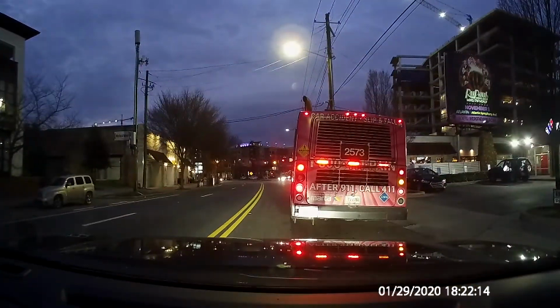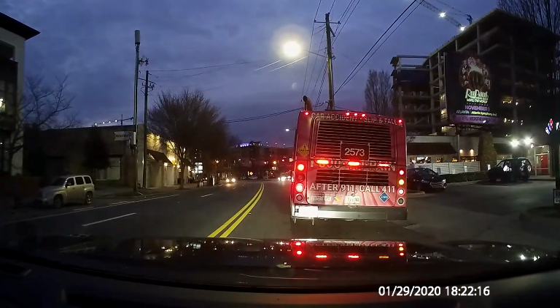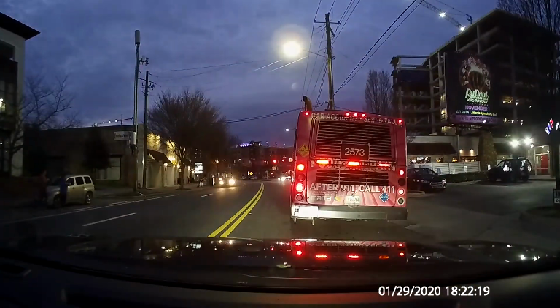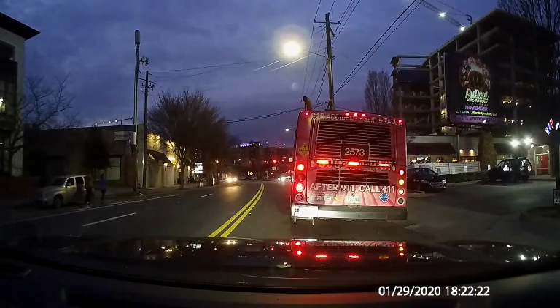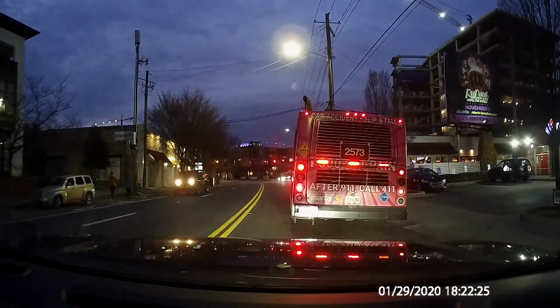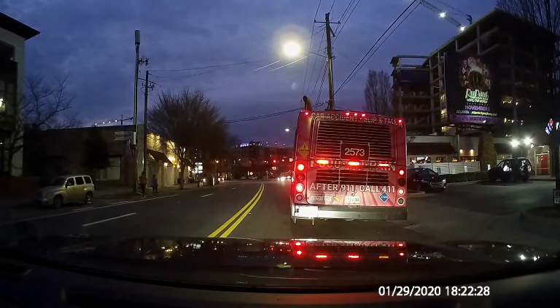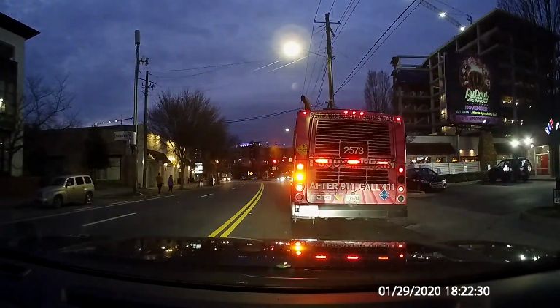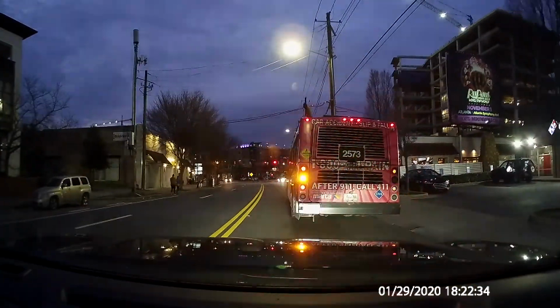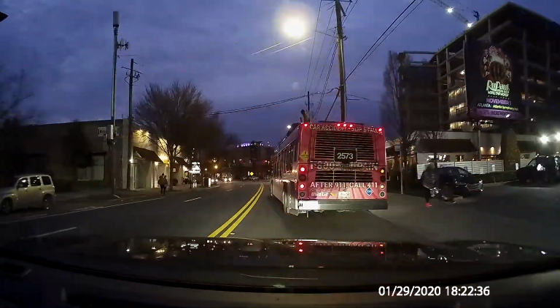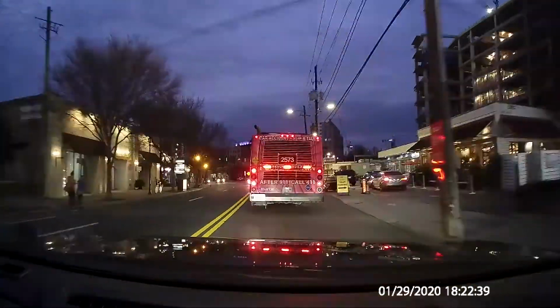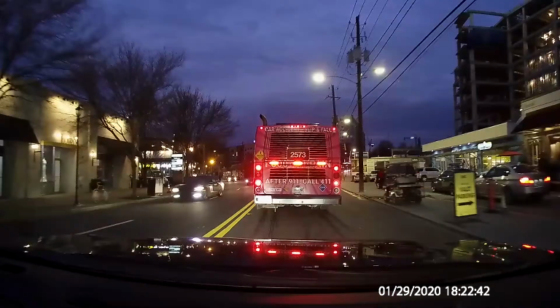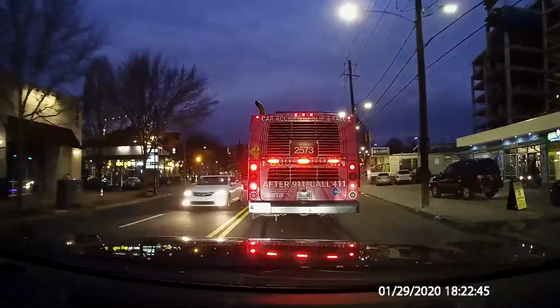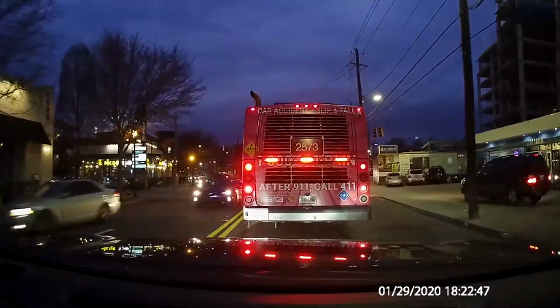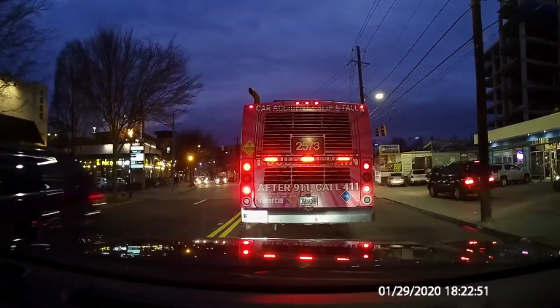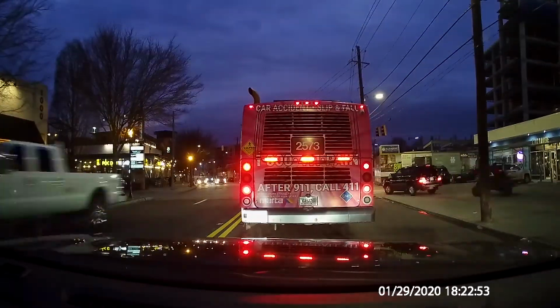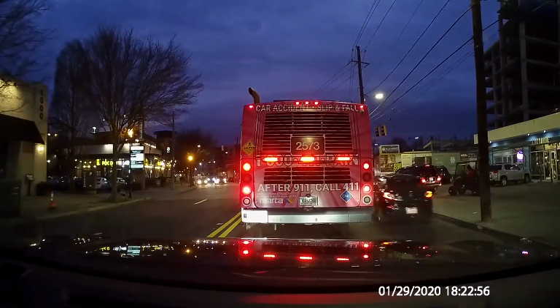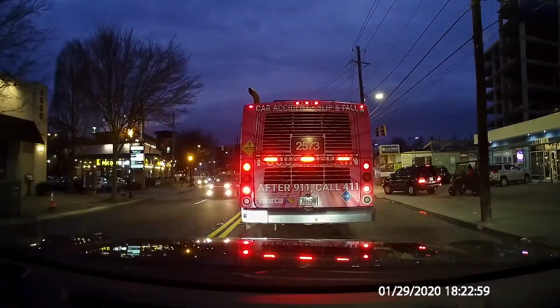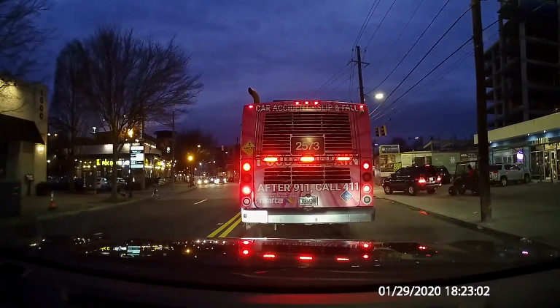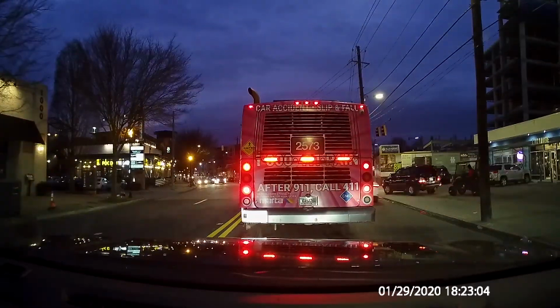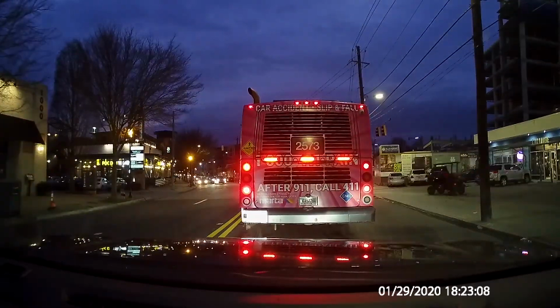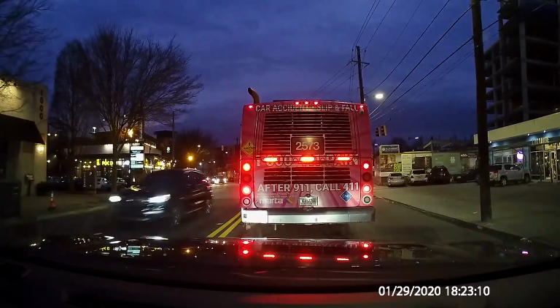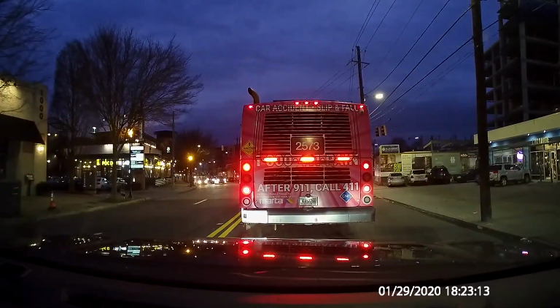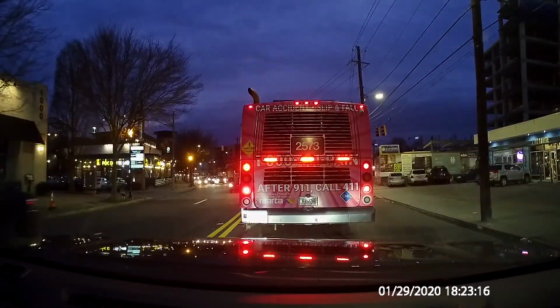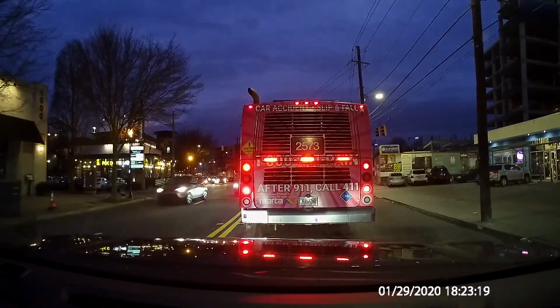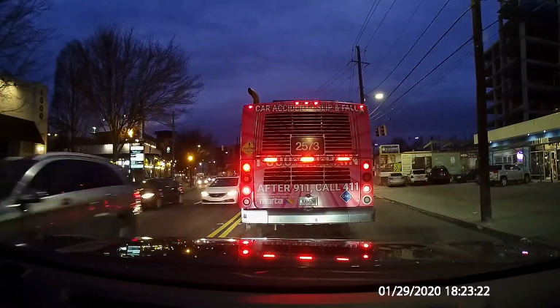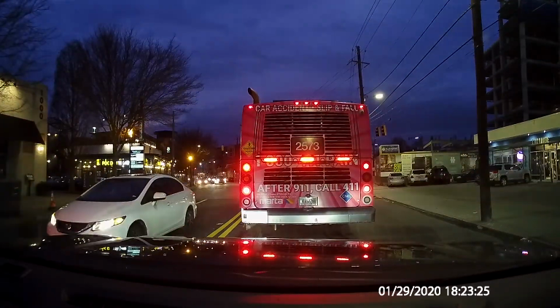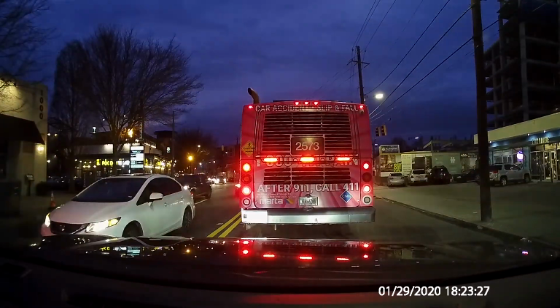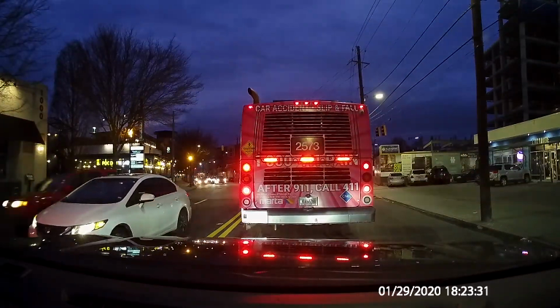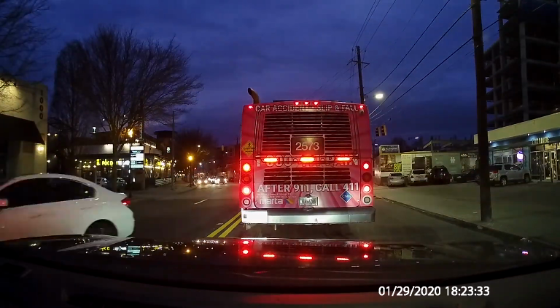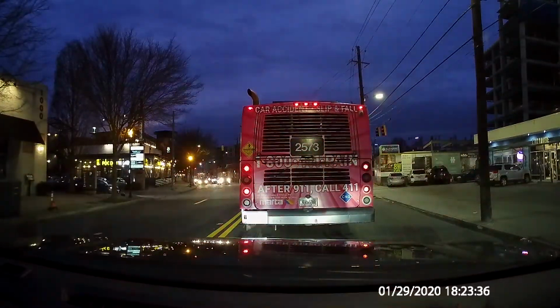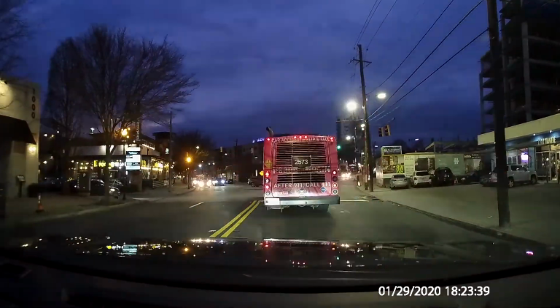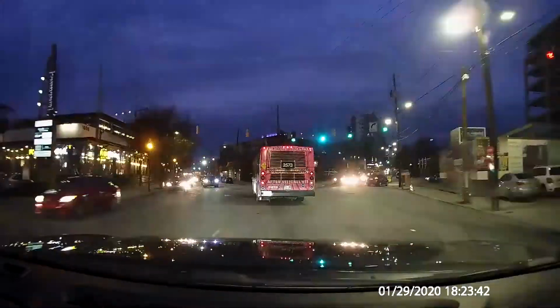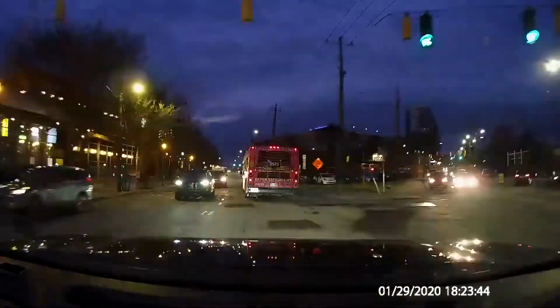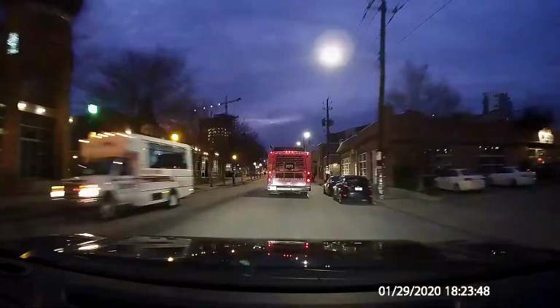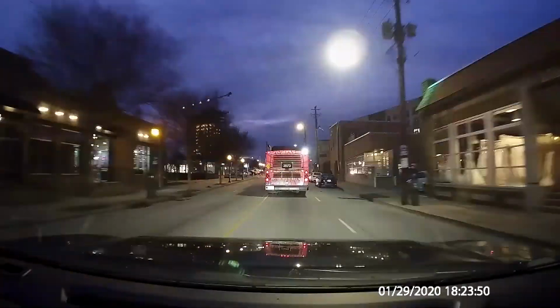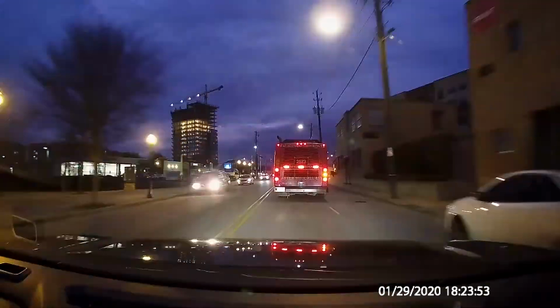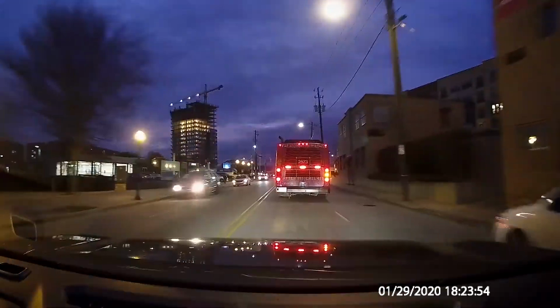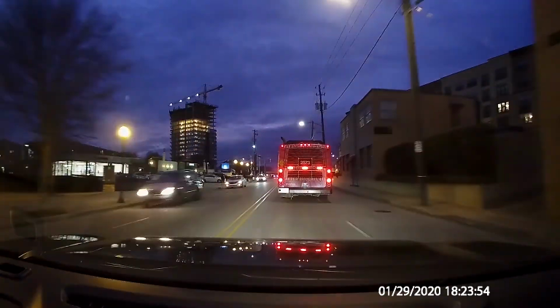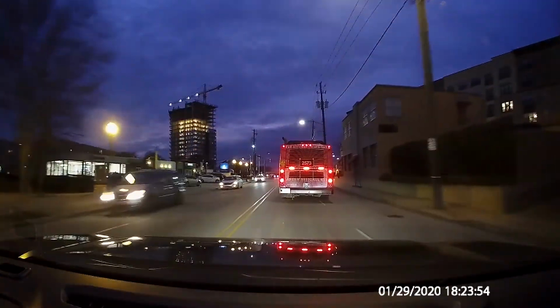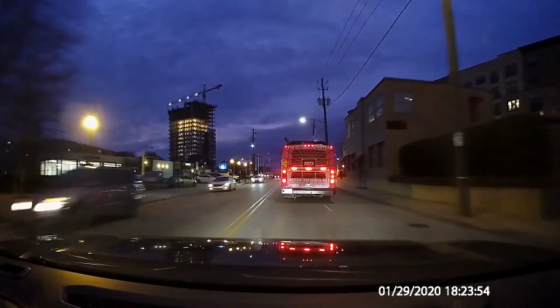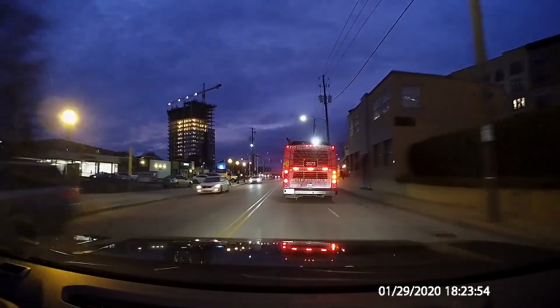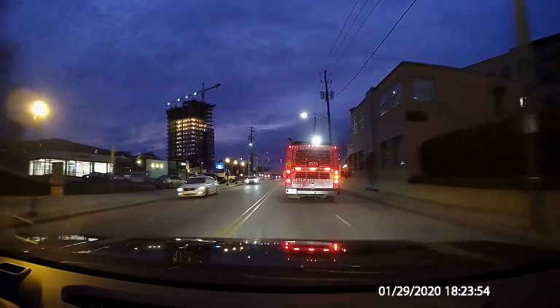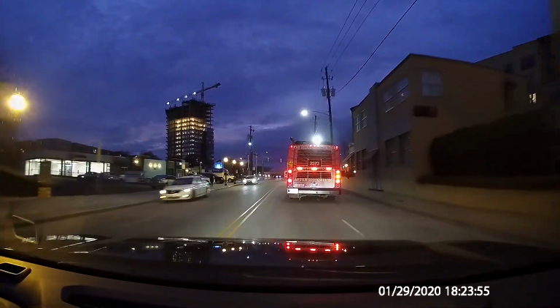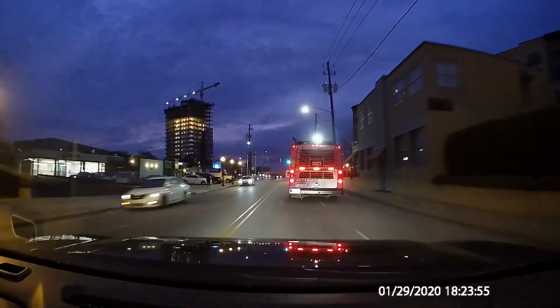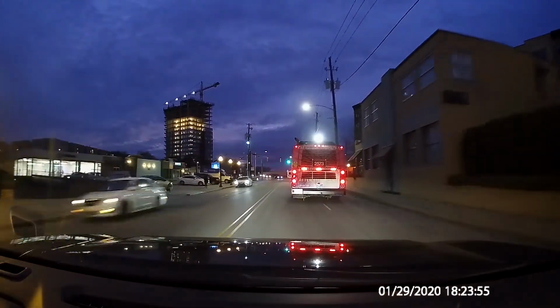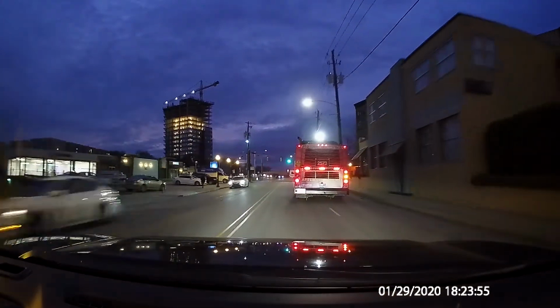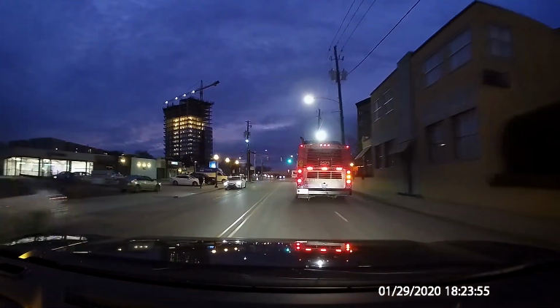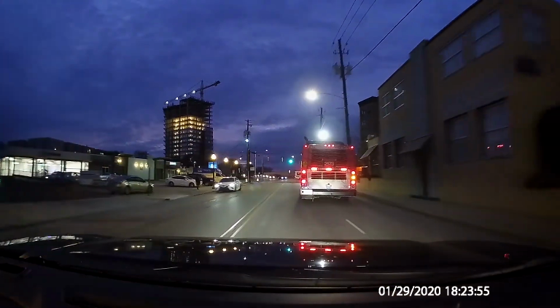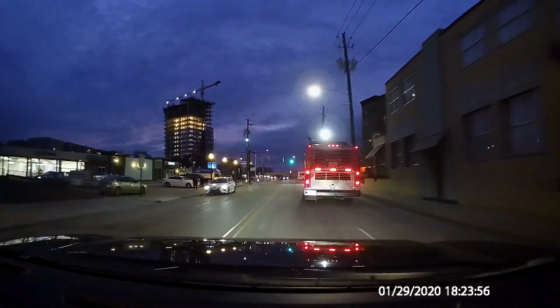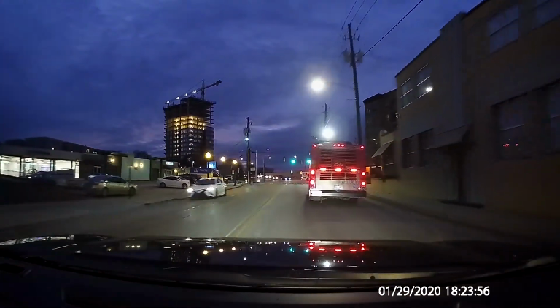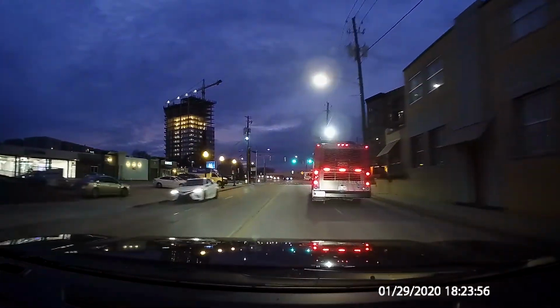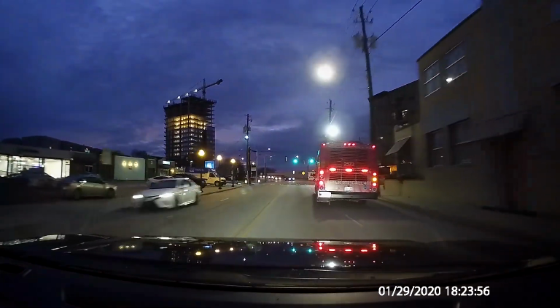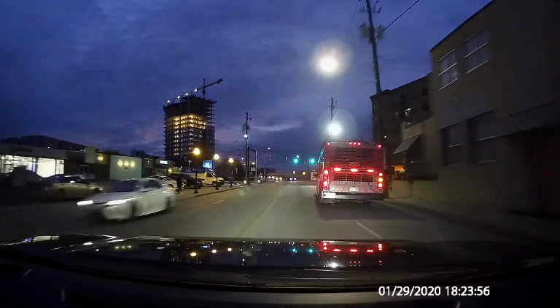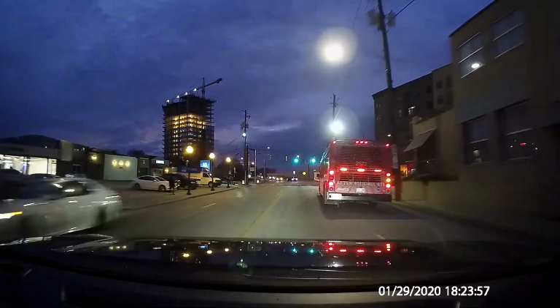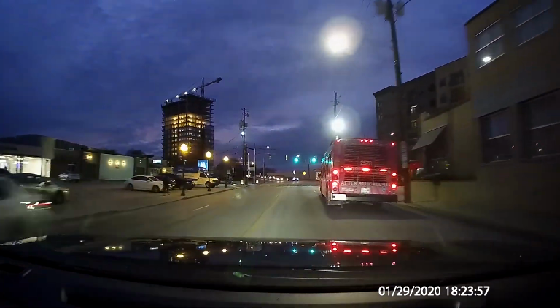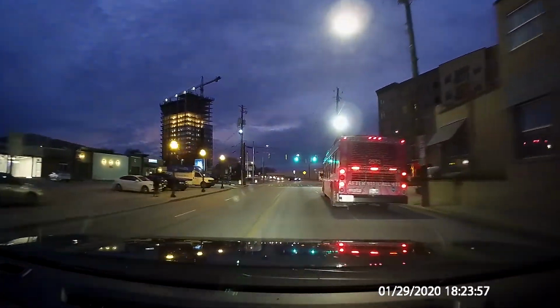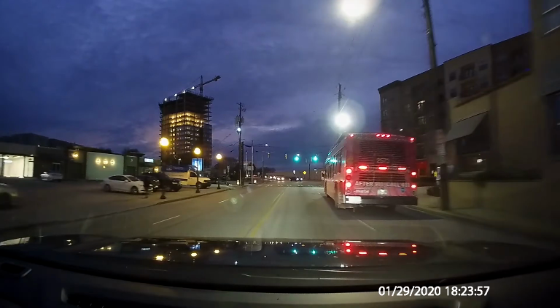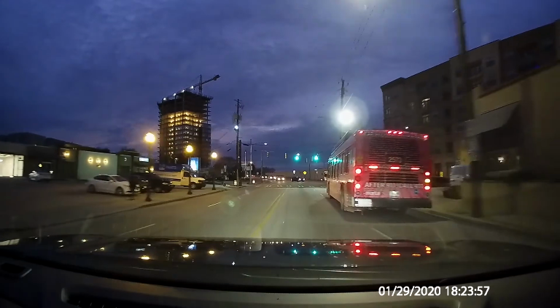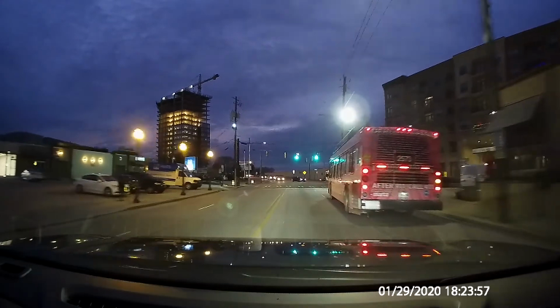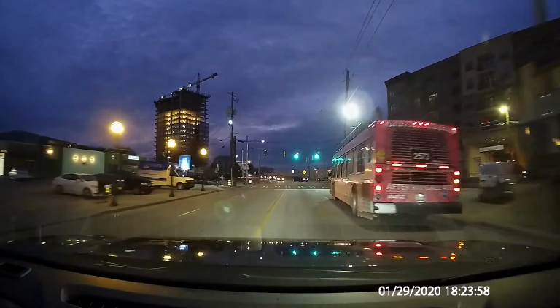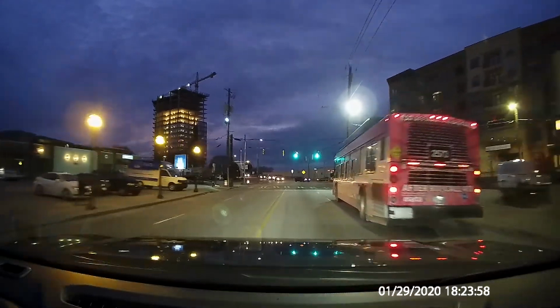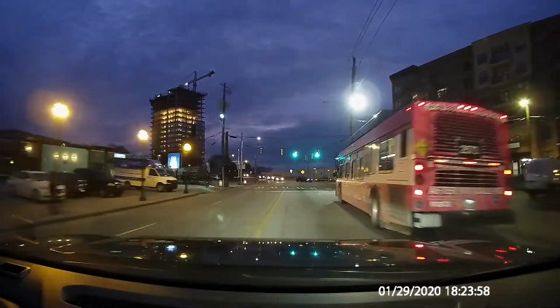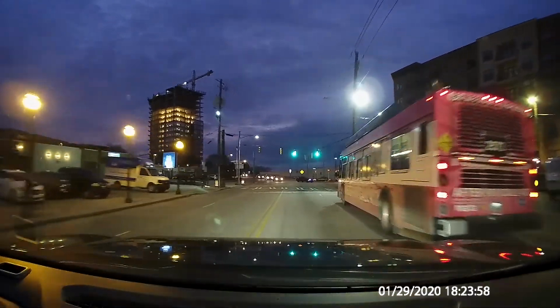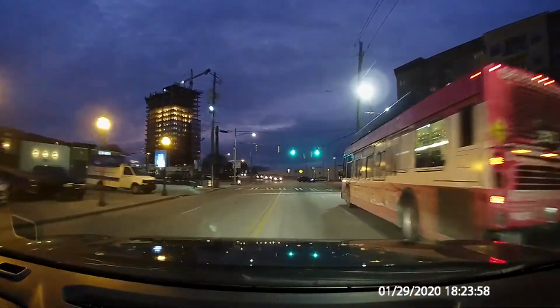It was at this point I was hoping for an open sidewalk to pass this bus. That's better — smooth sailing ahead.